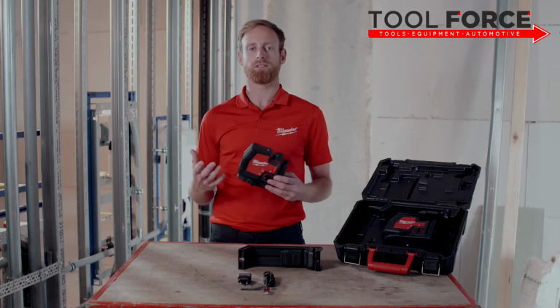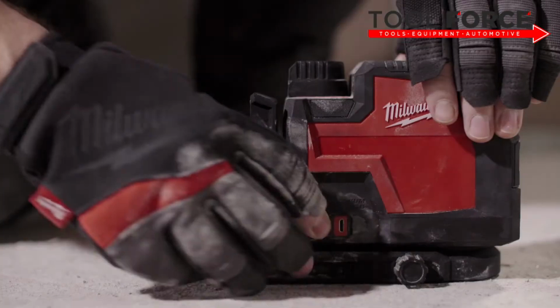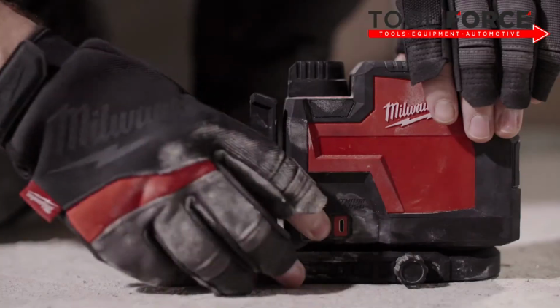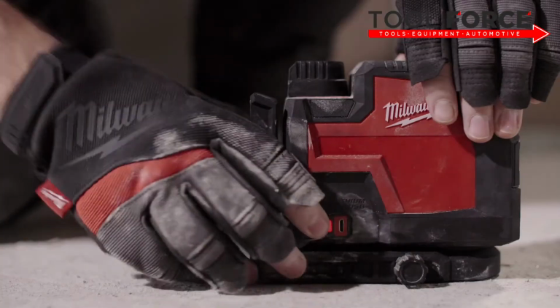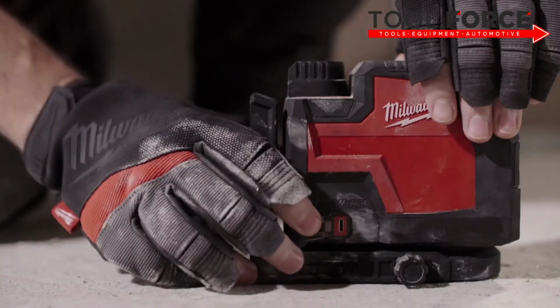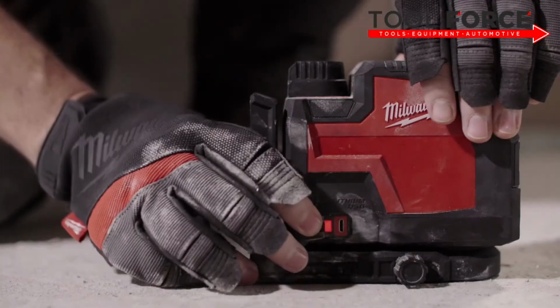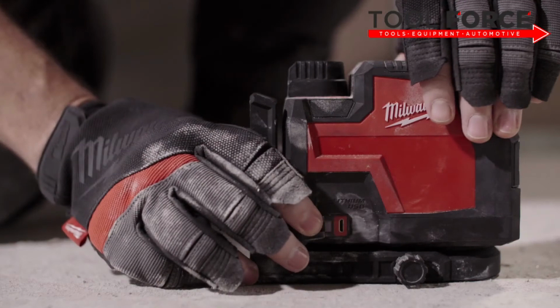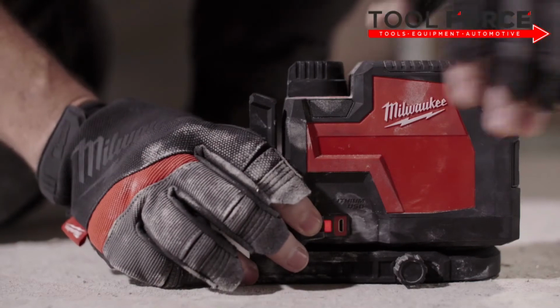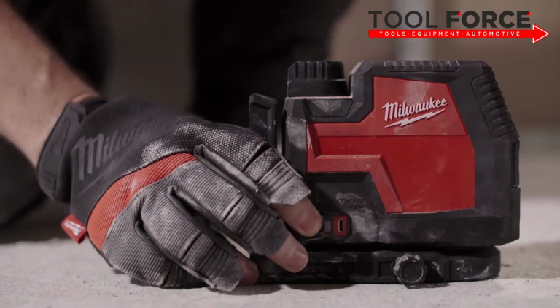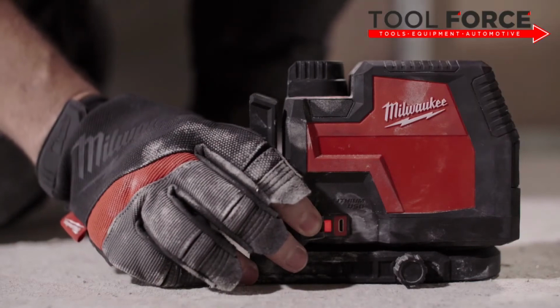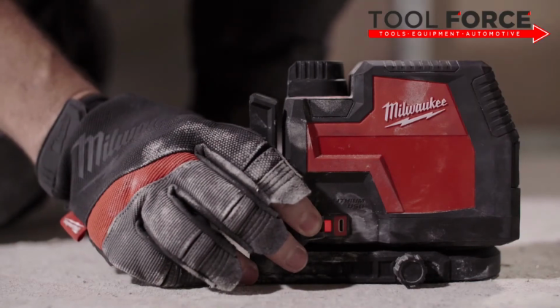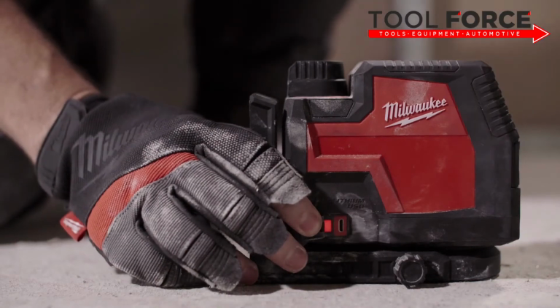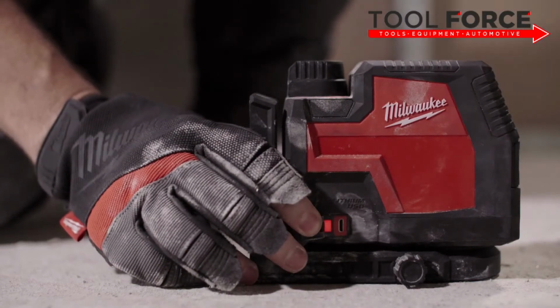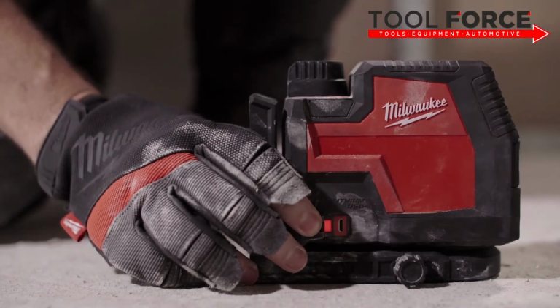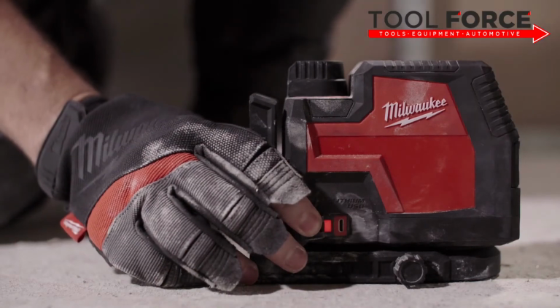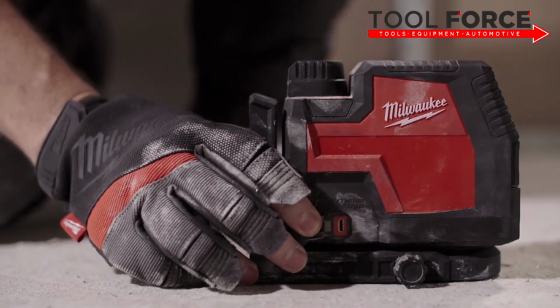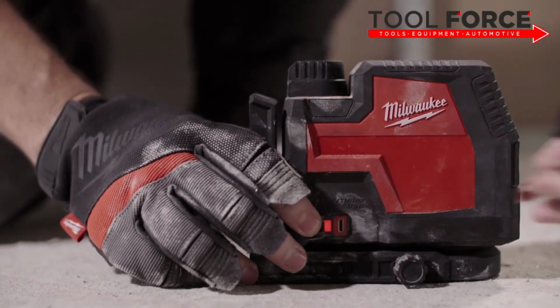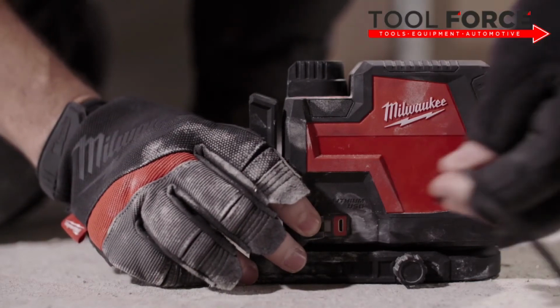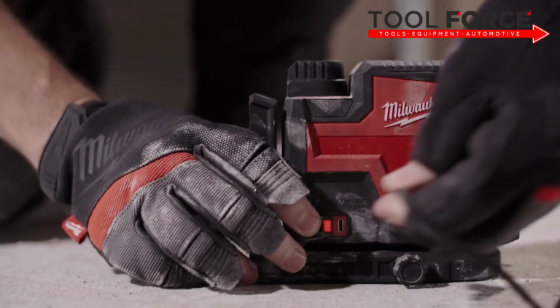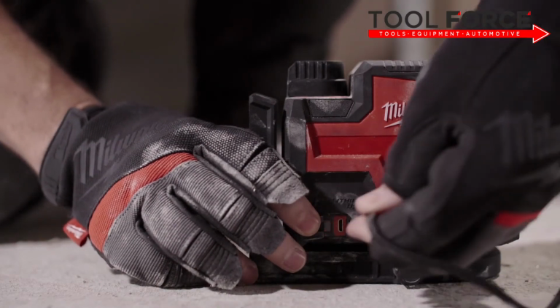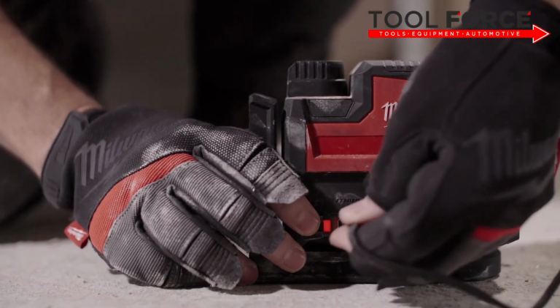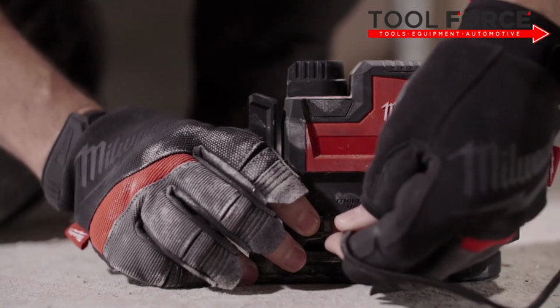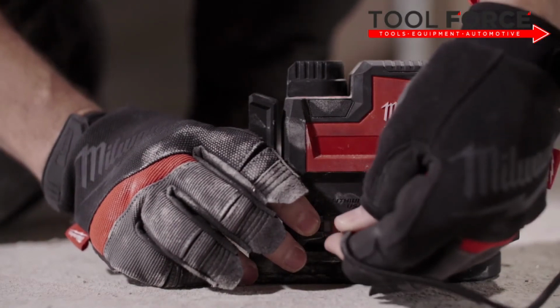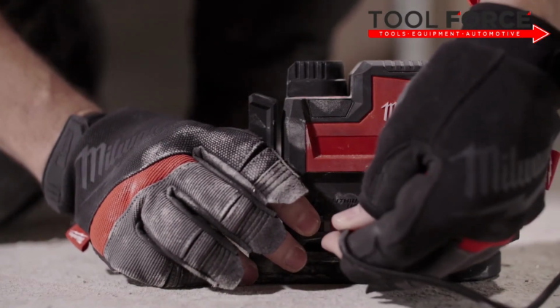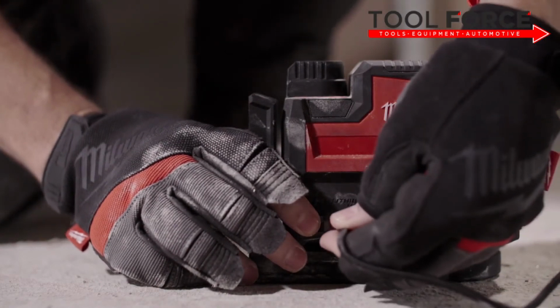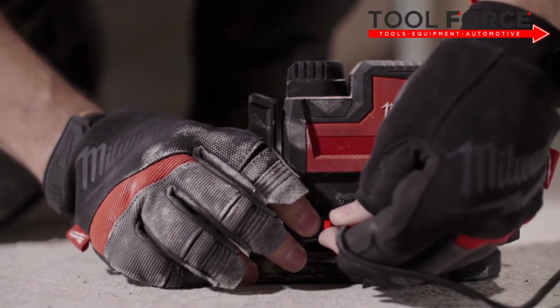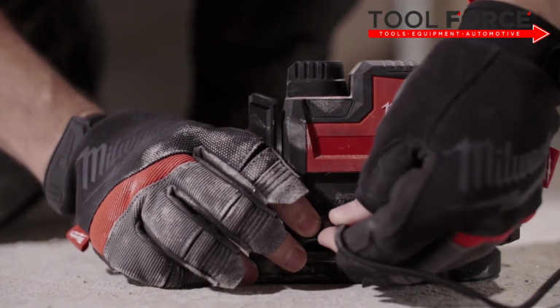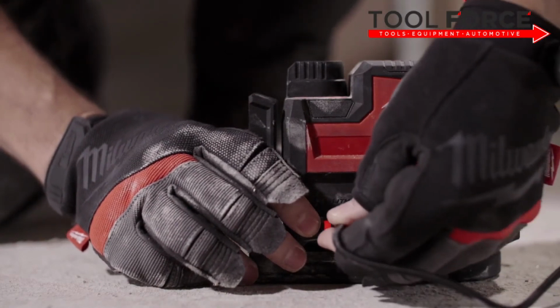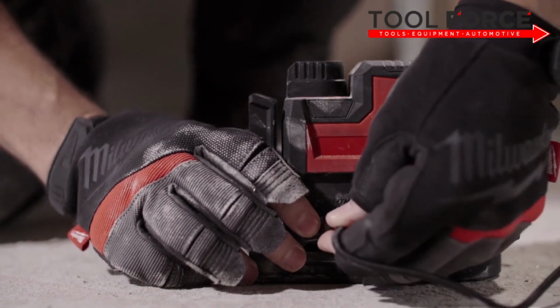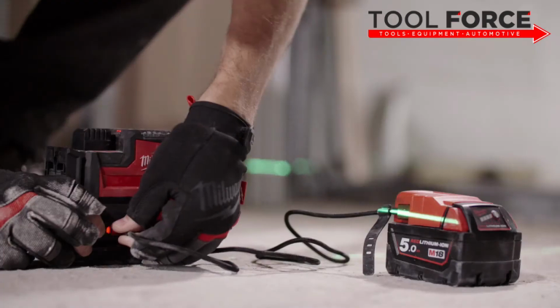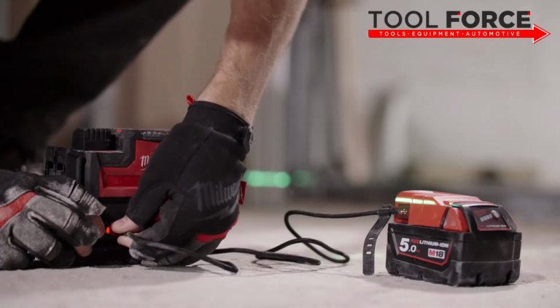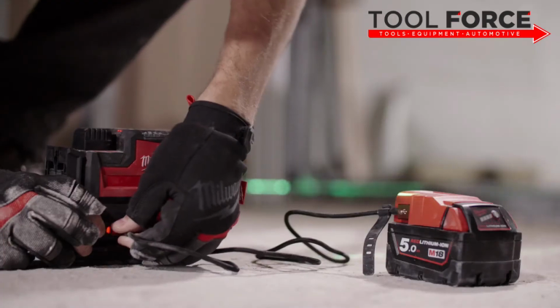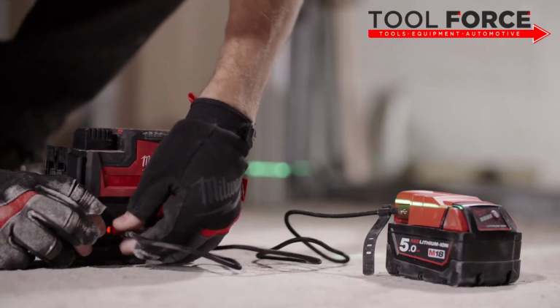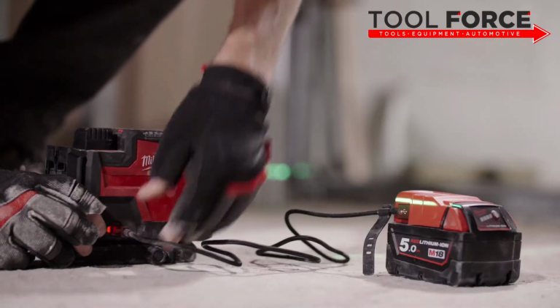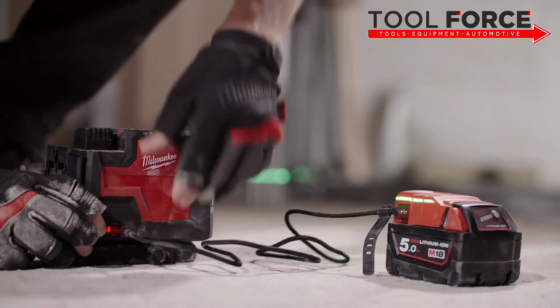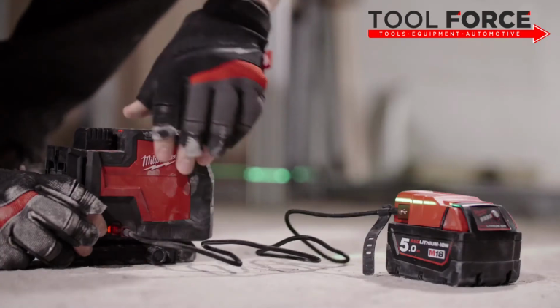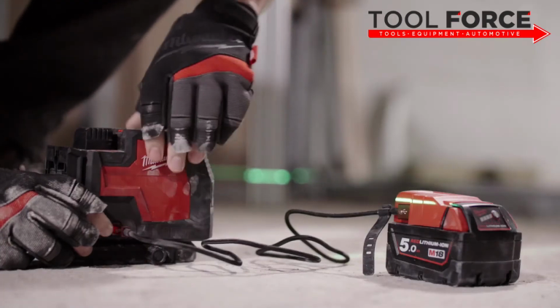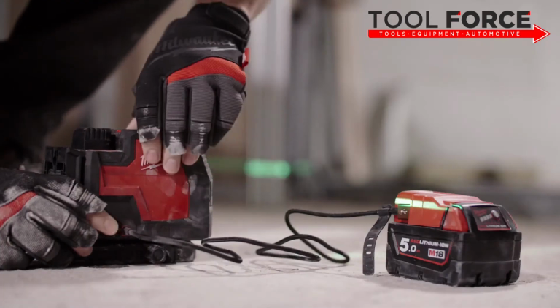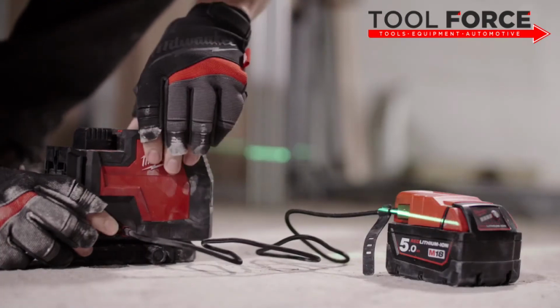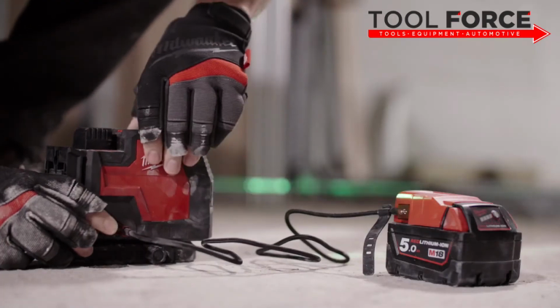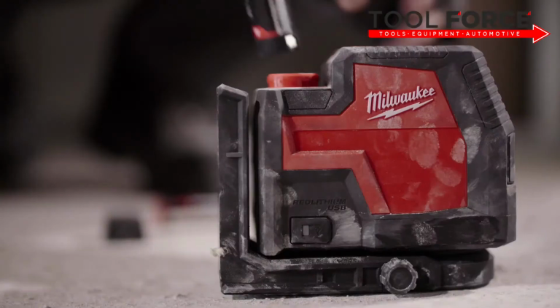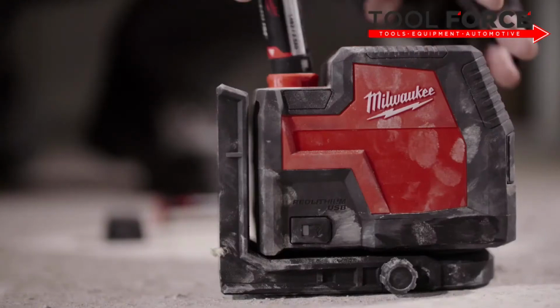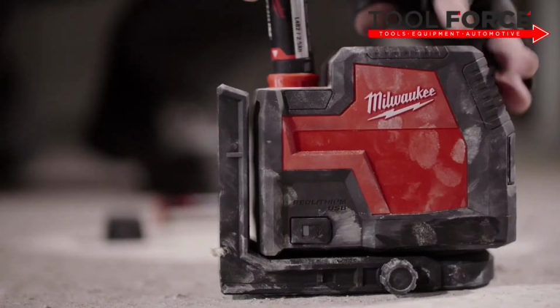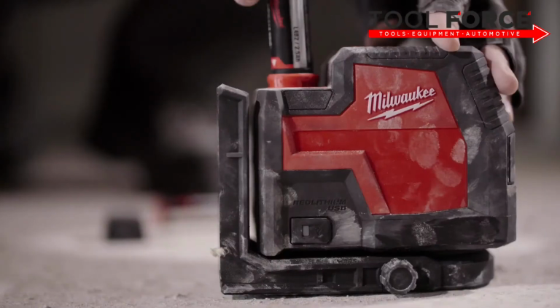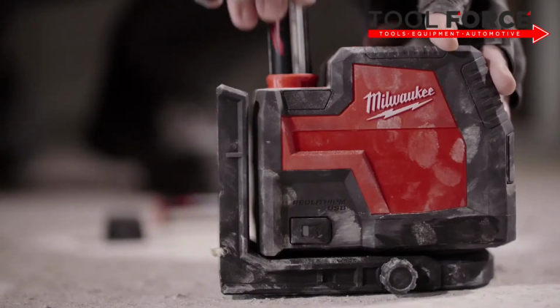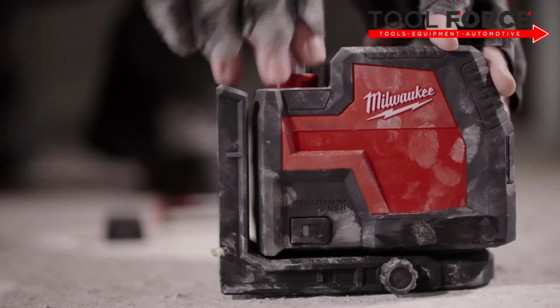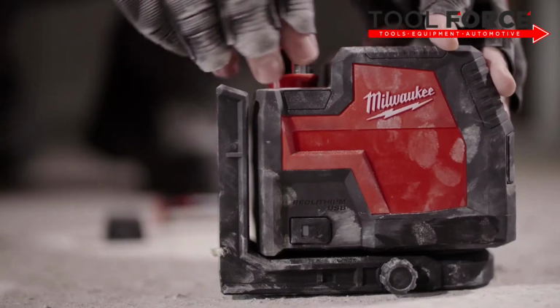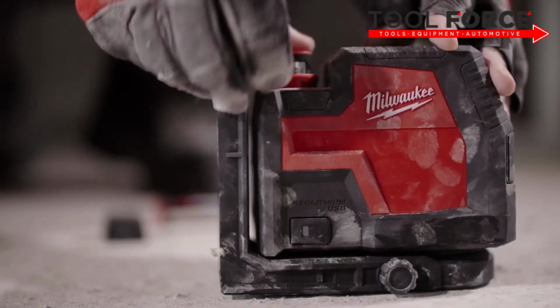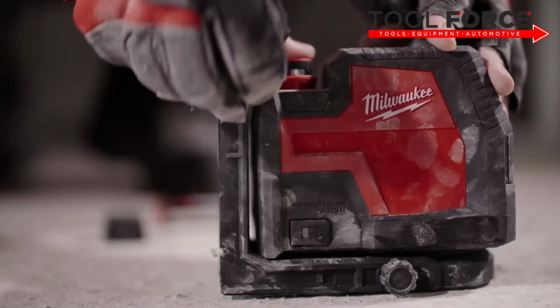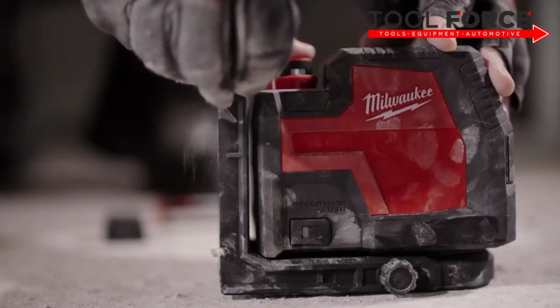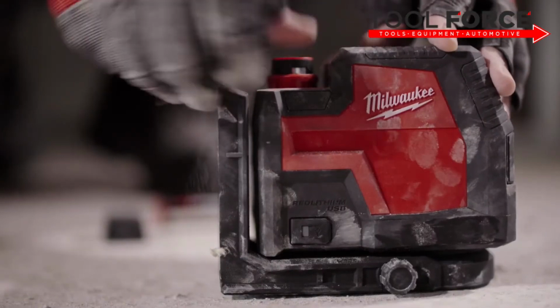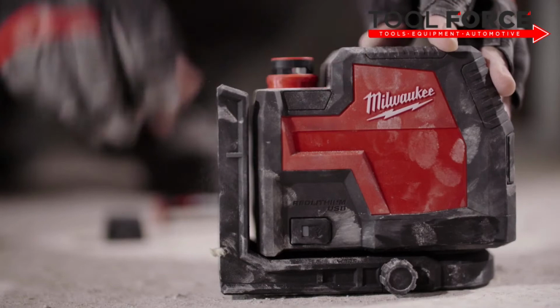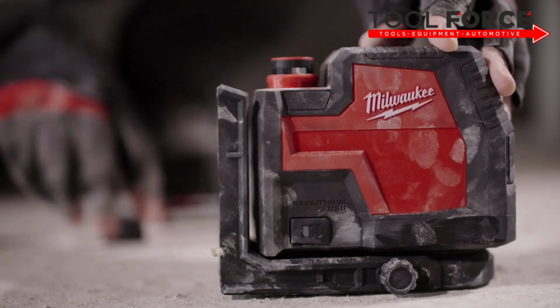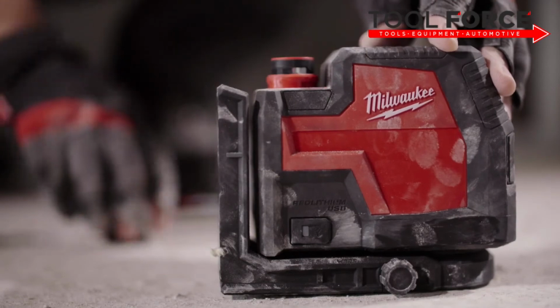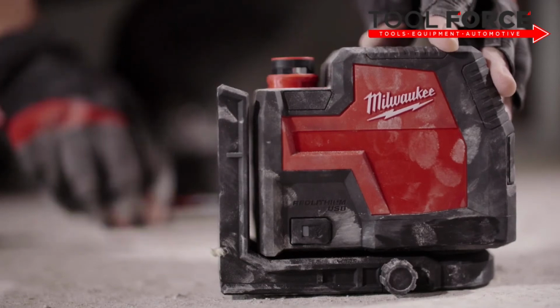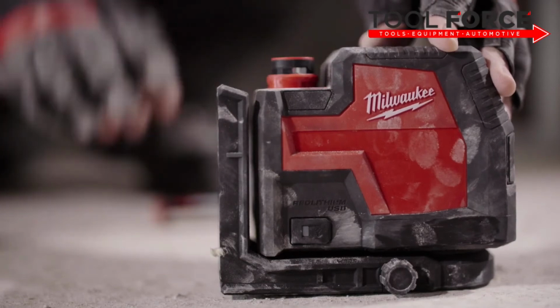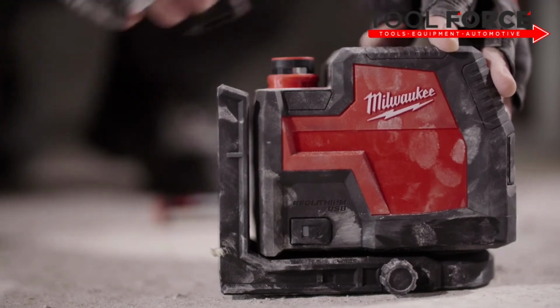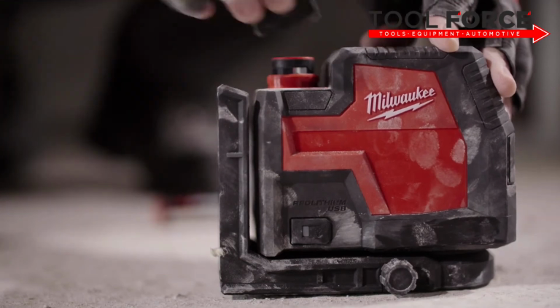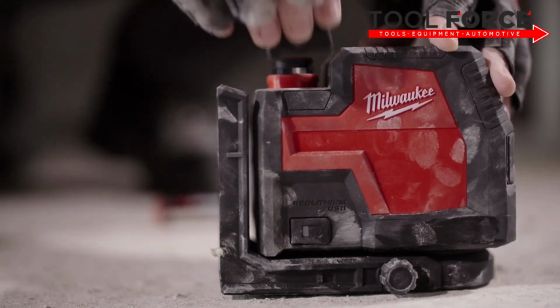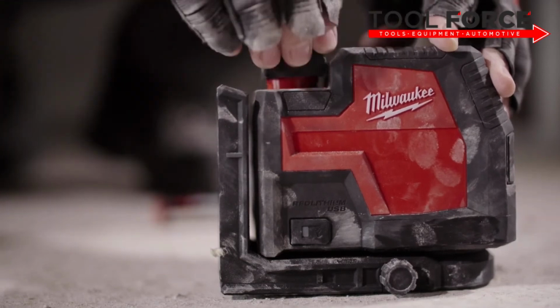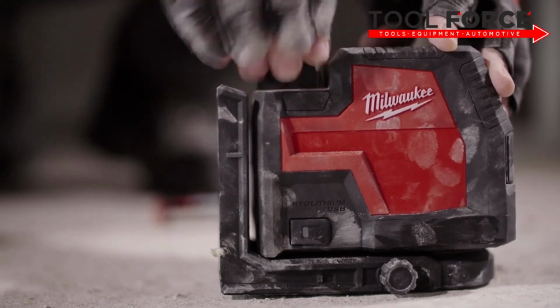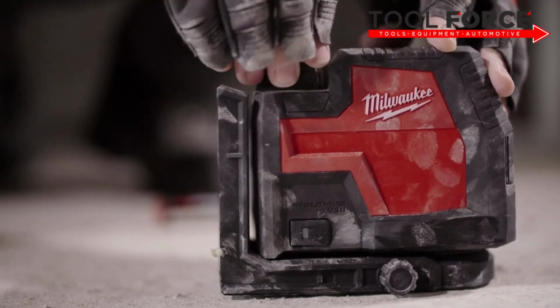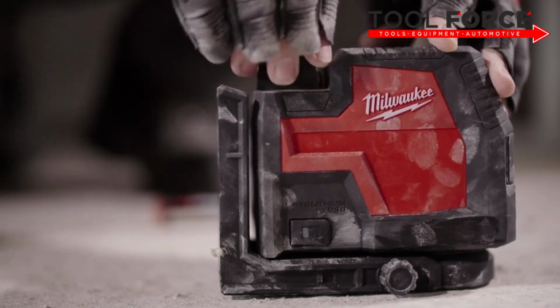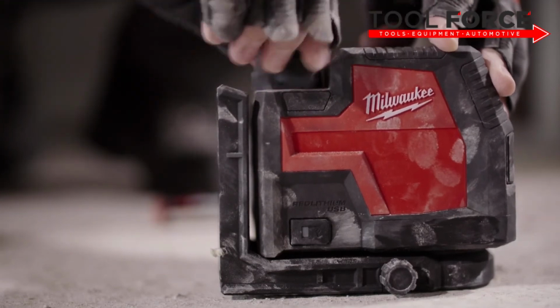Users can charge the USB battery inside the laser via micro USB, or interchange with additional USB batteries.